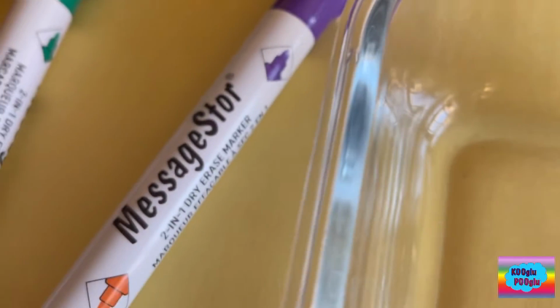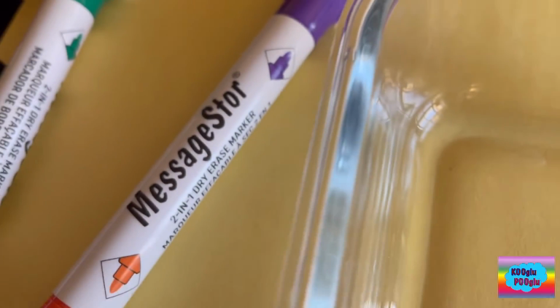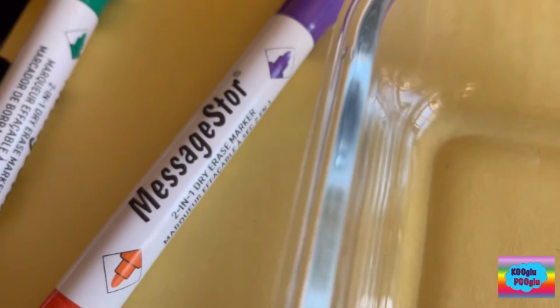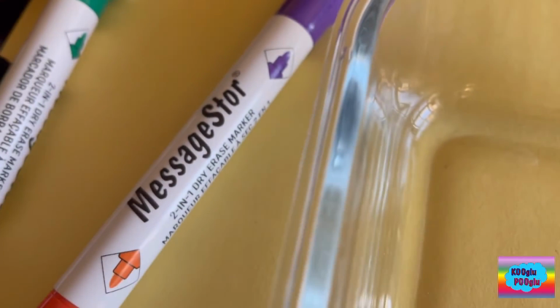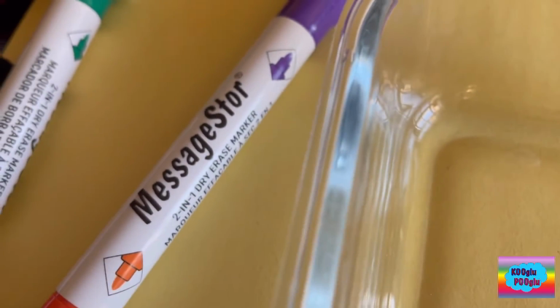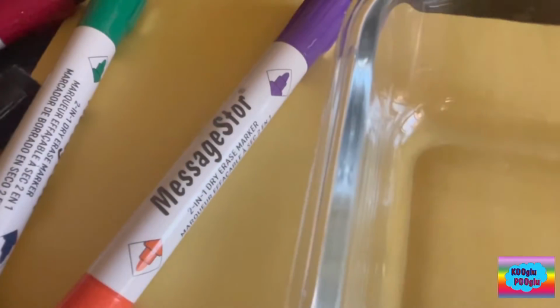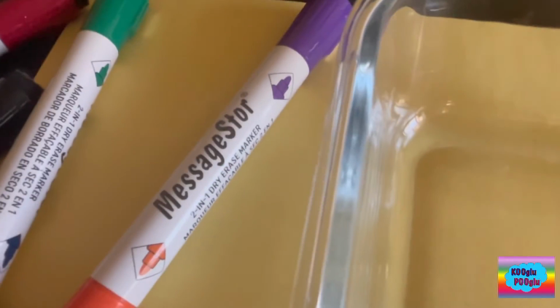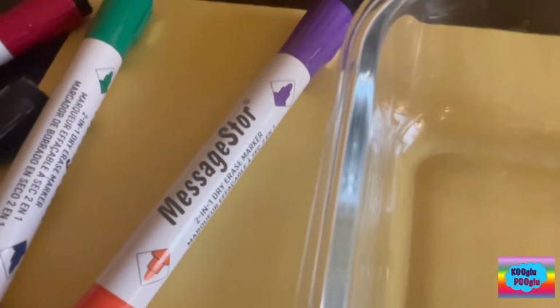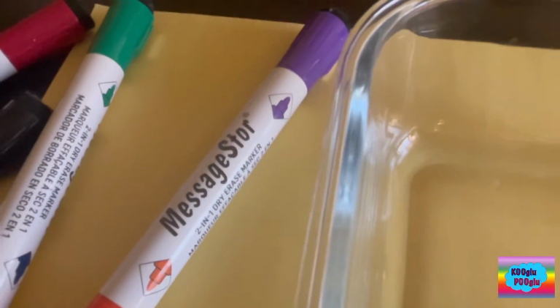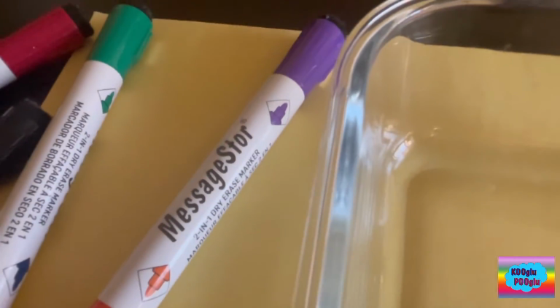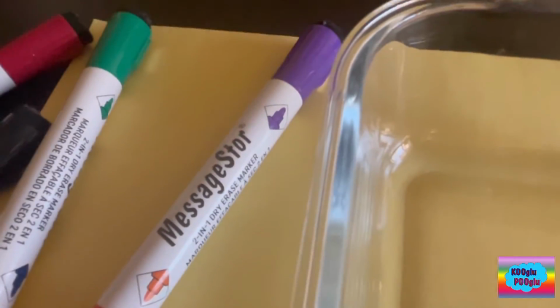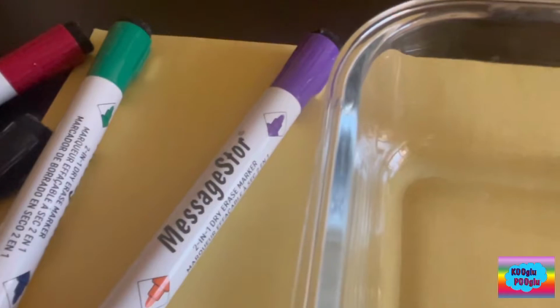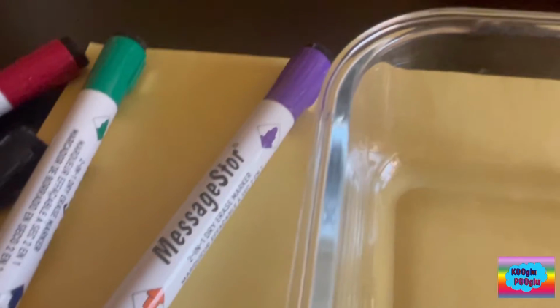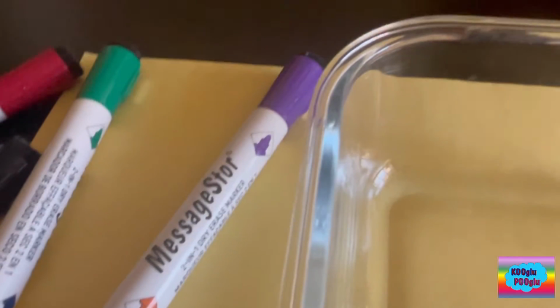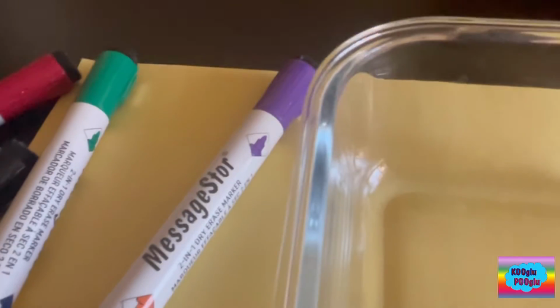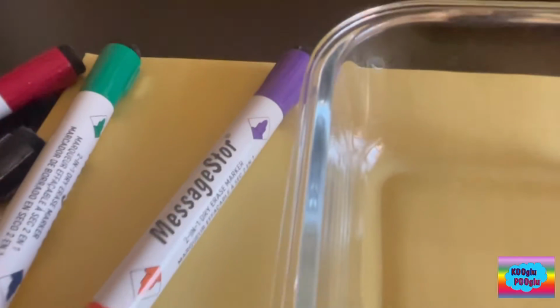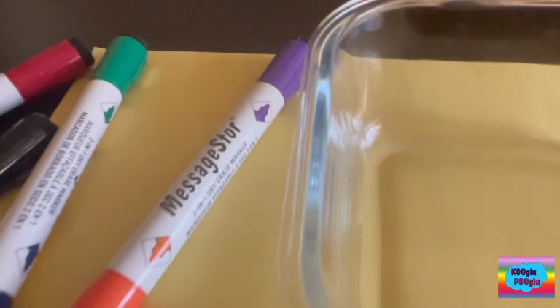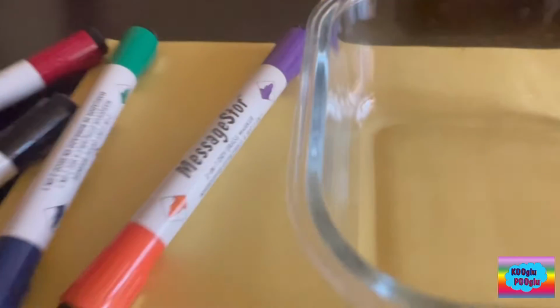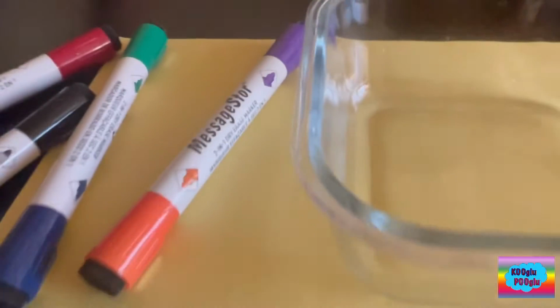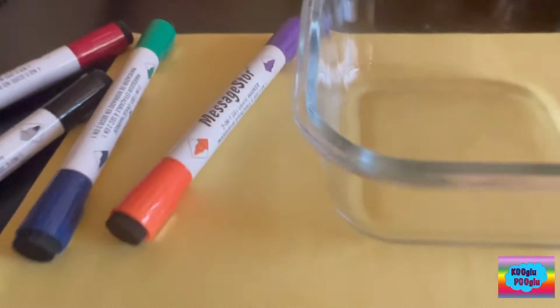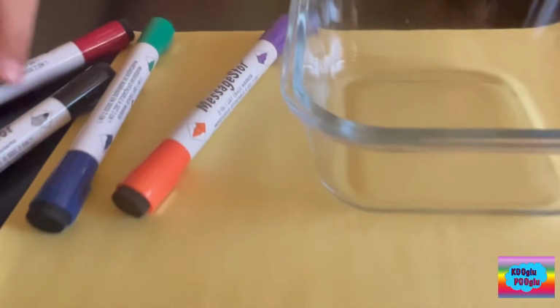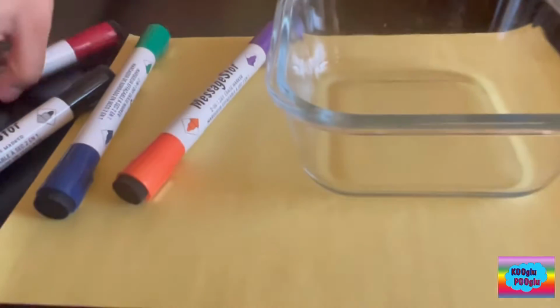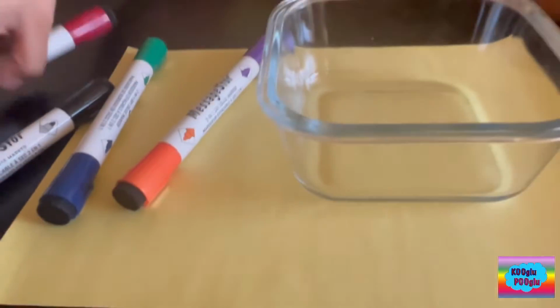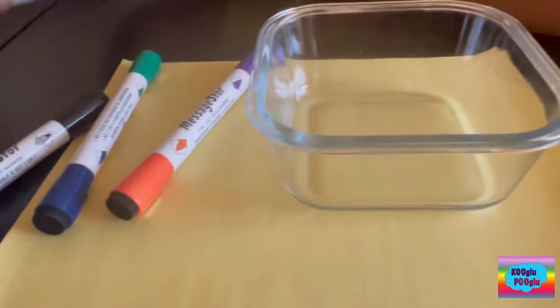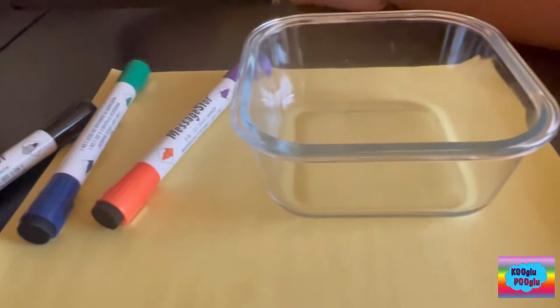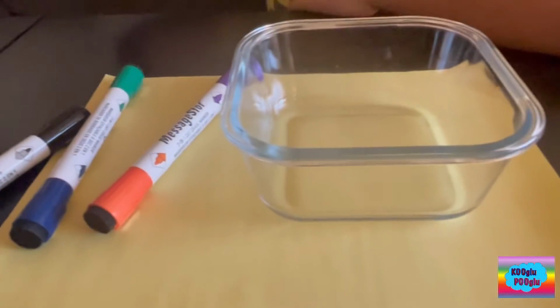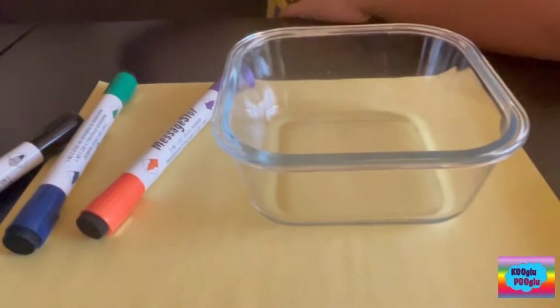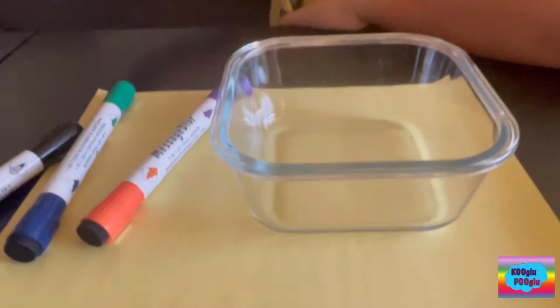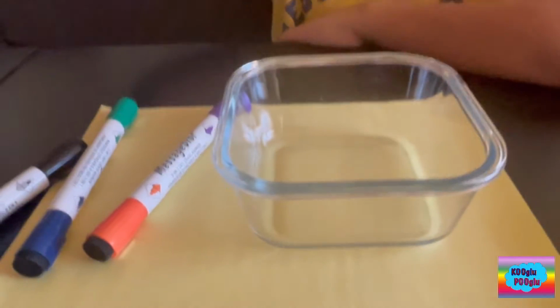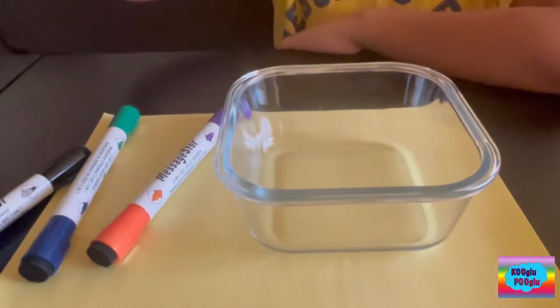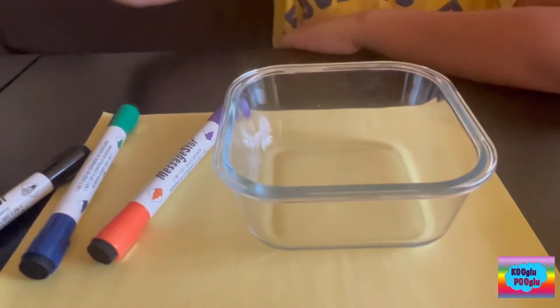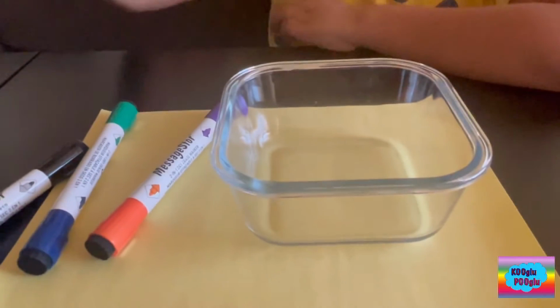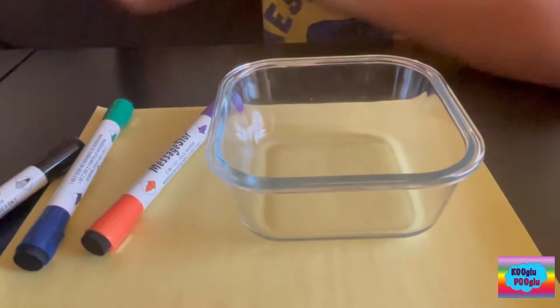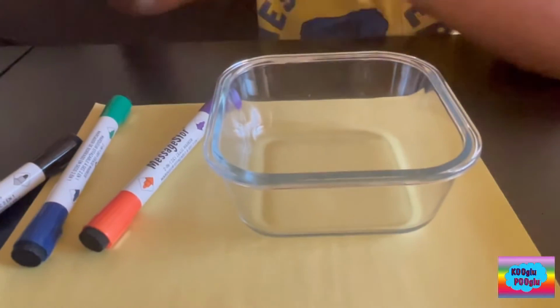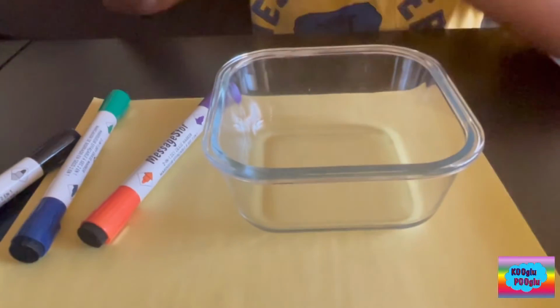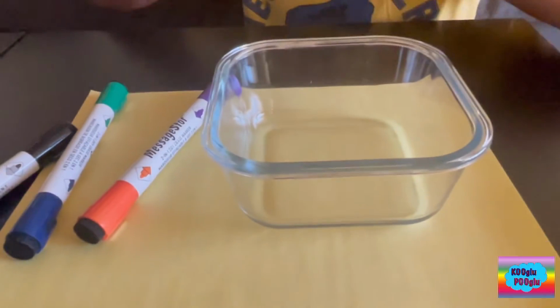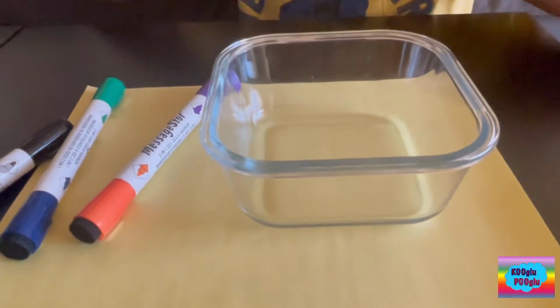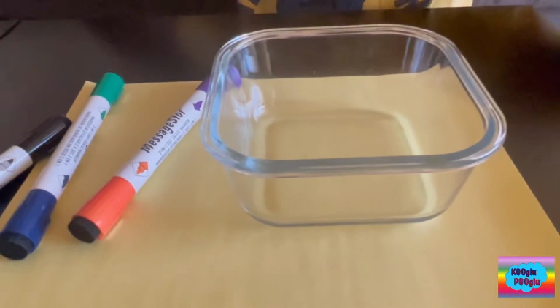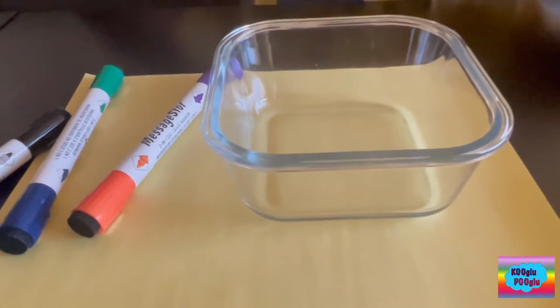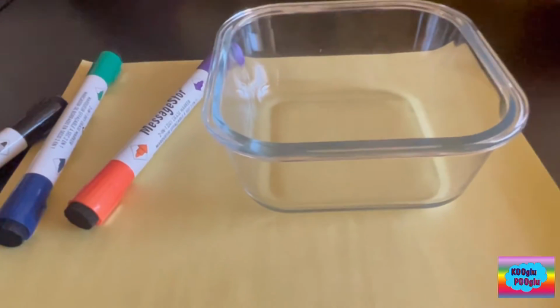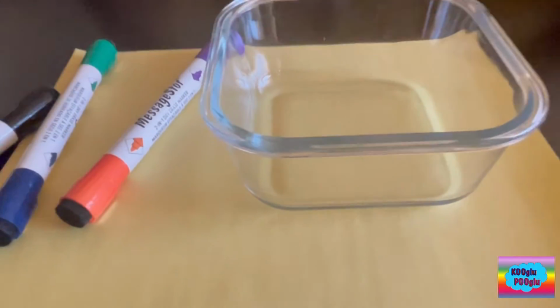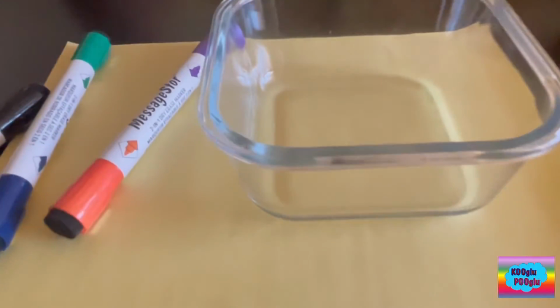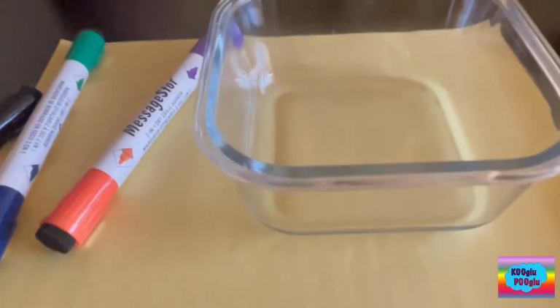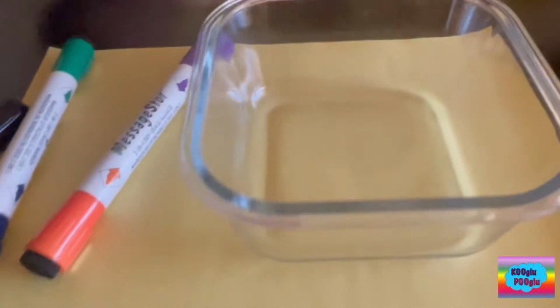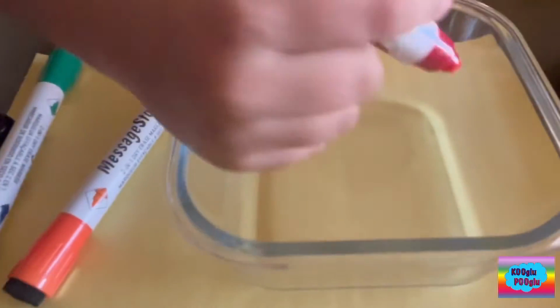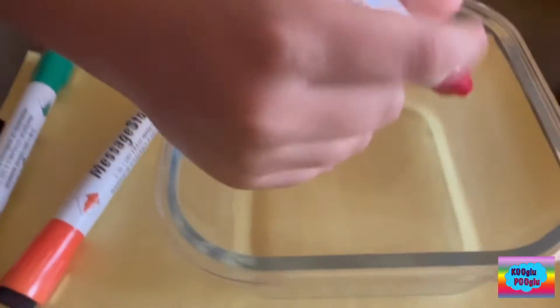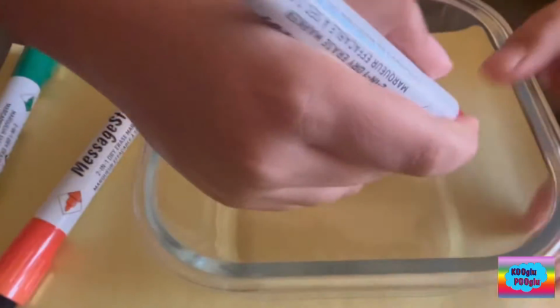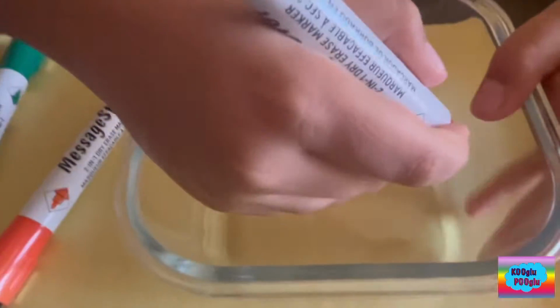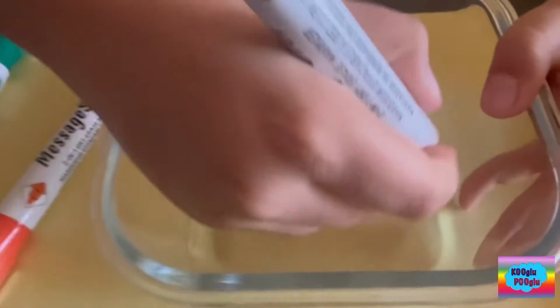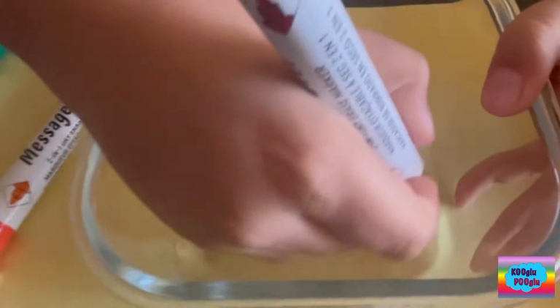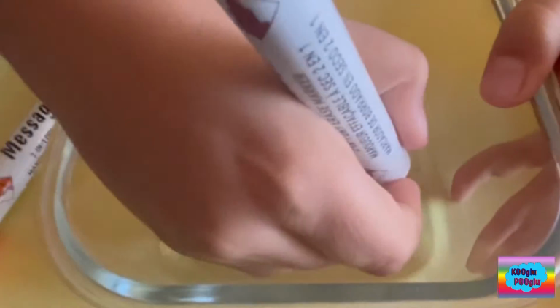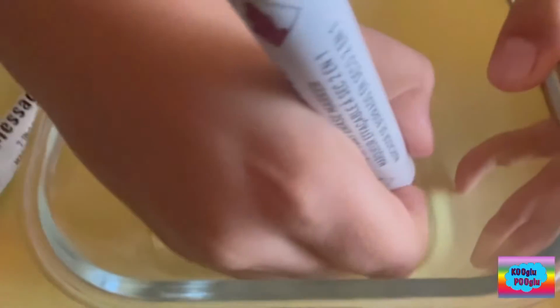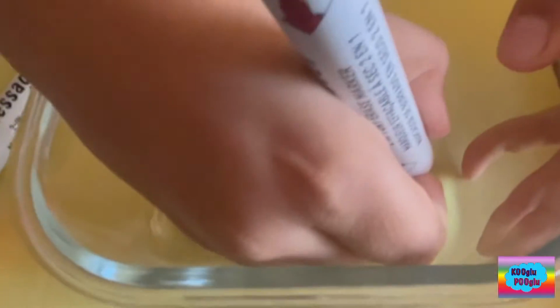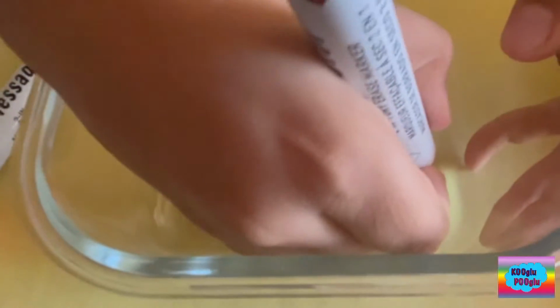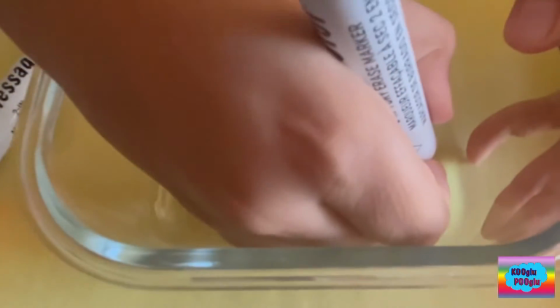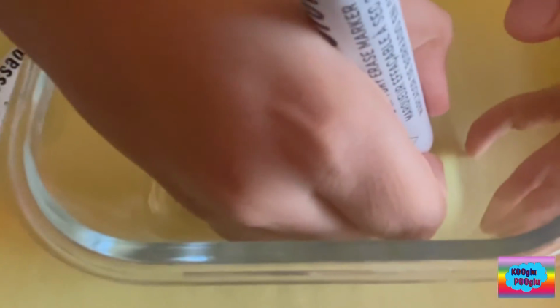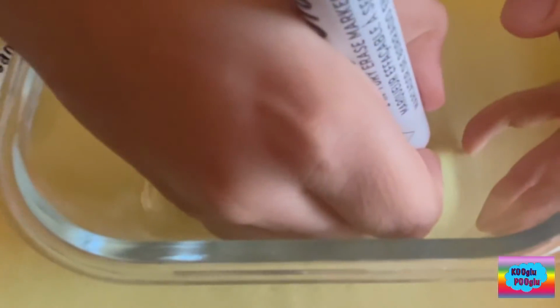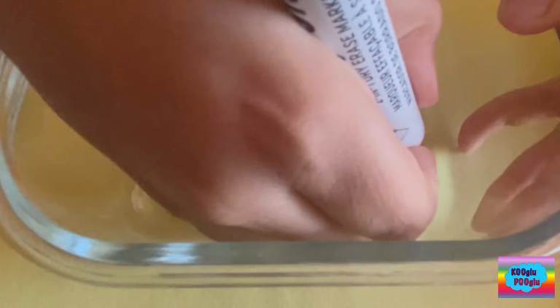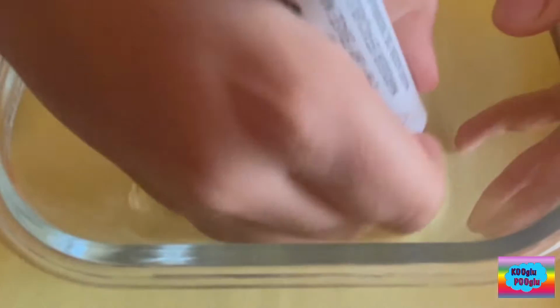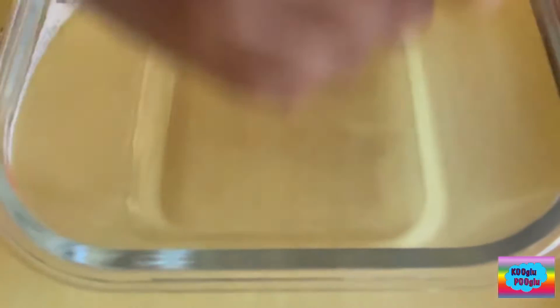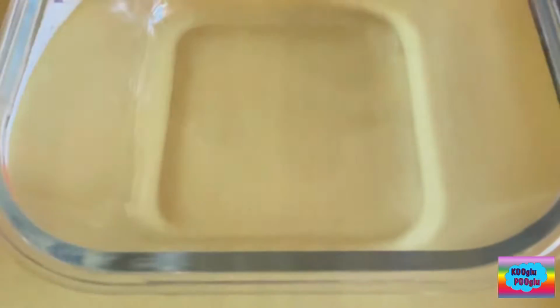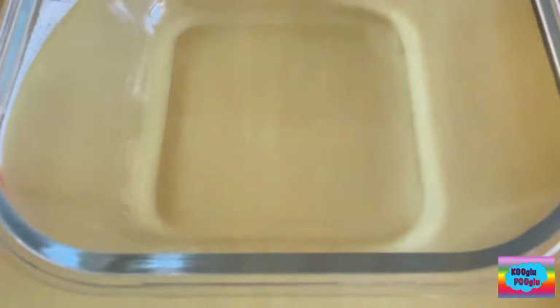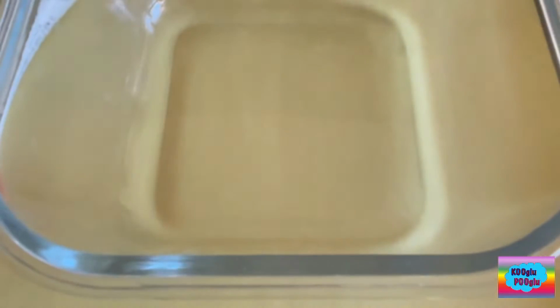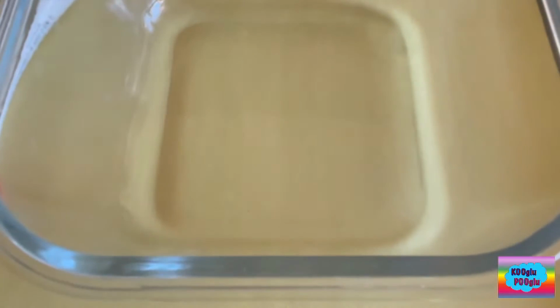So first, we're gonna draw something. And I'm gonna draw something. That would be a small eye.